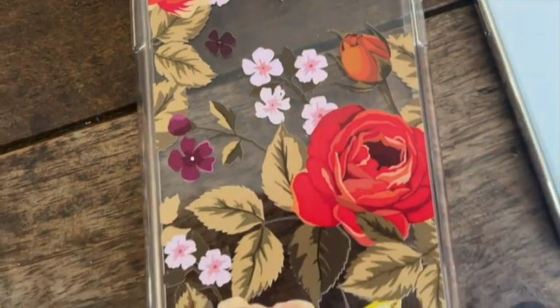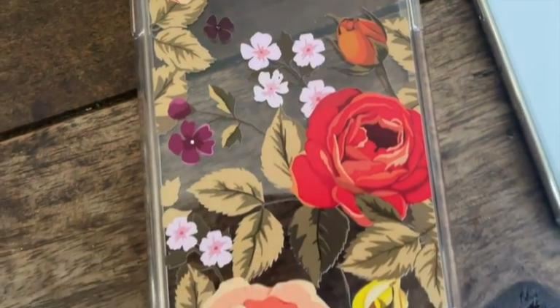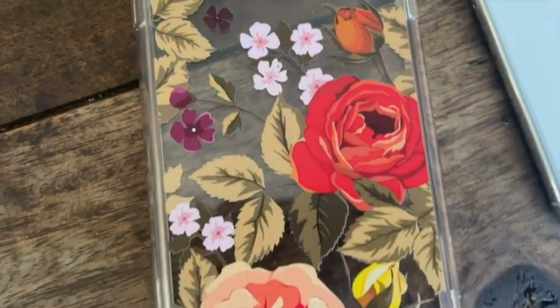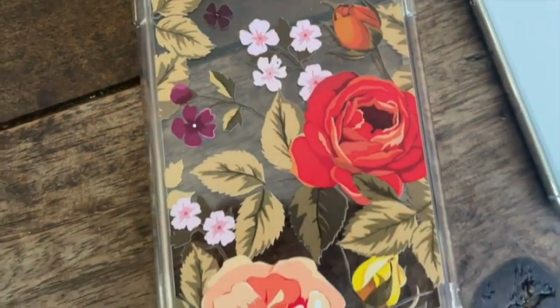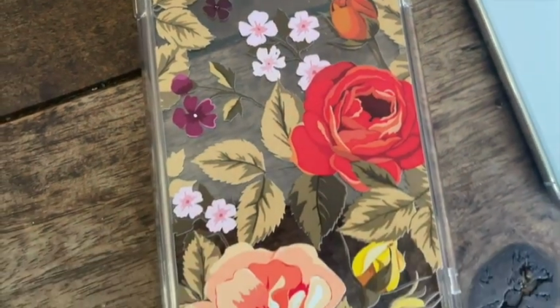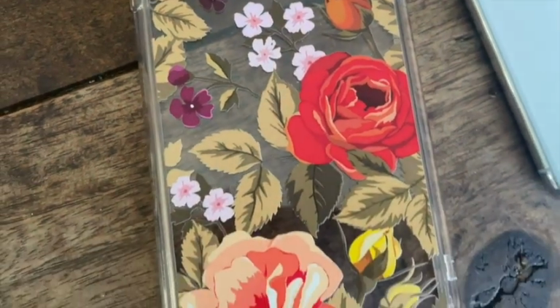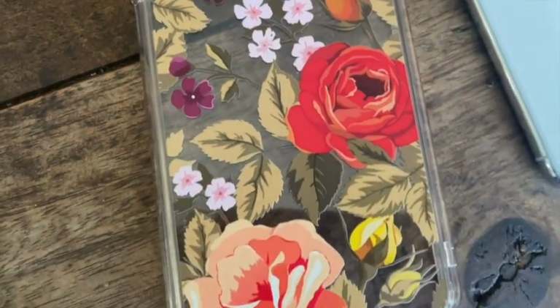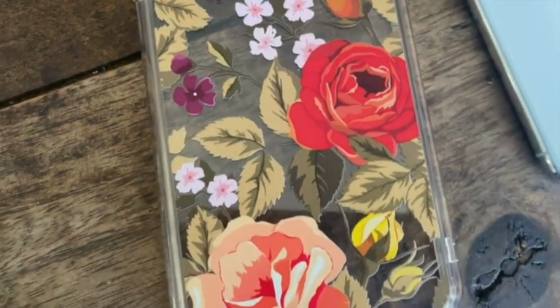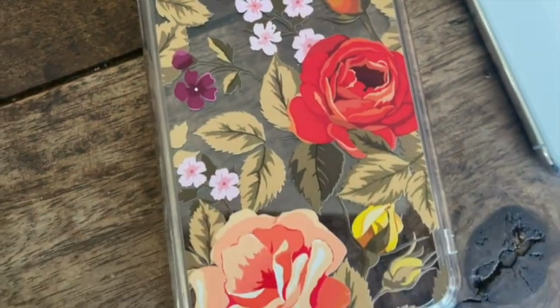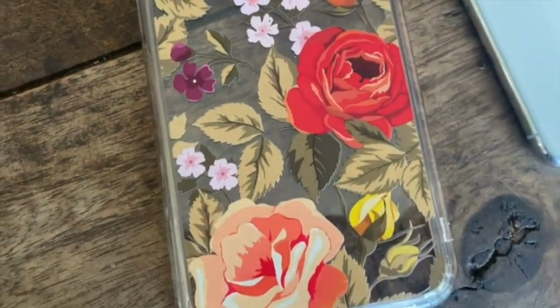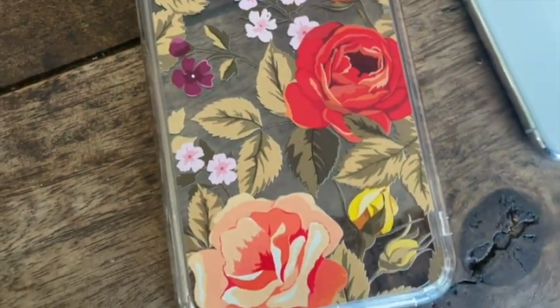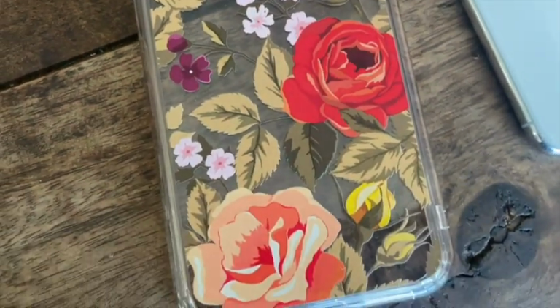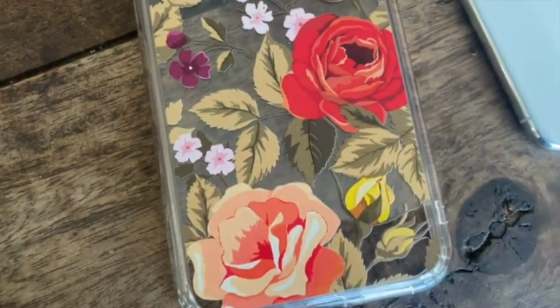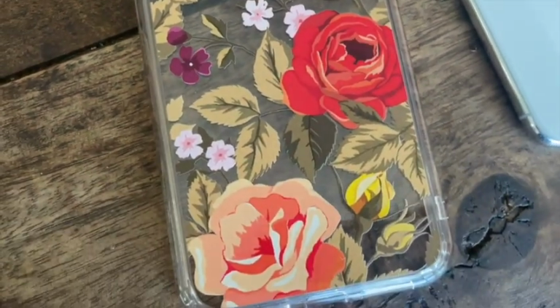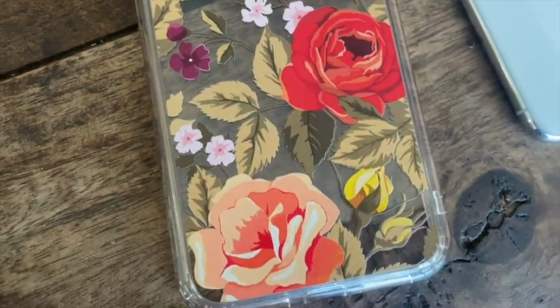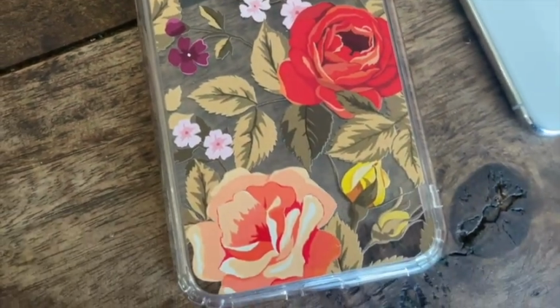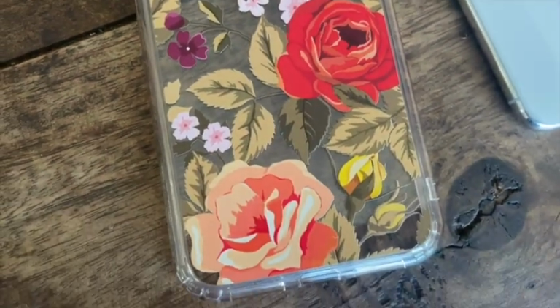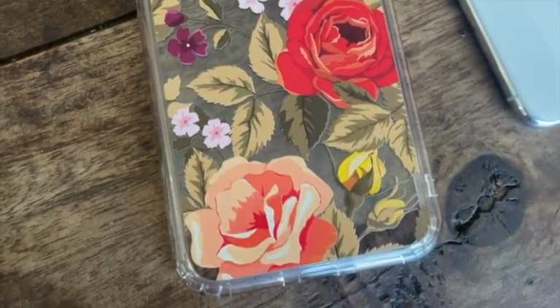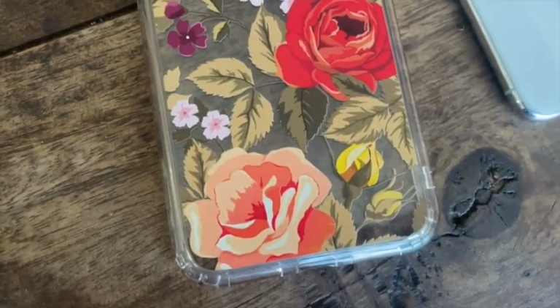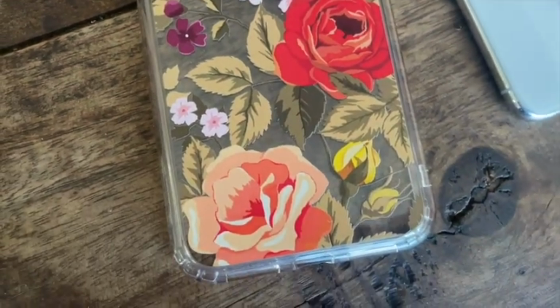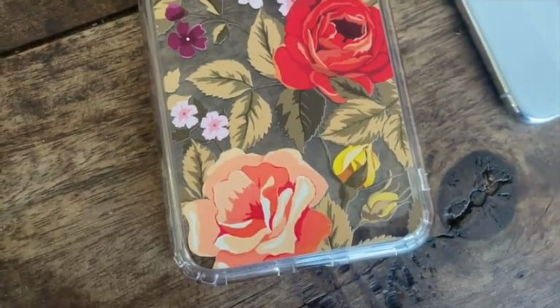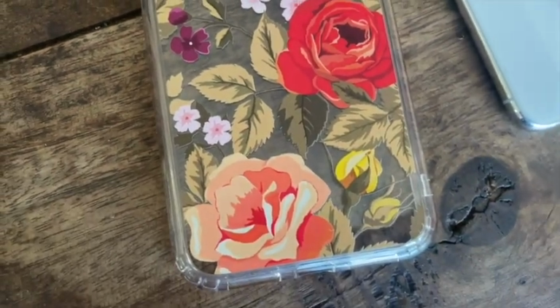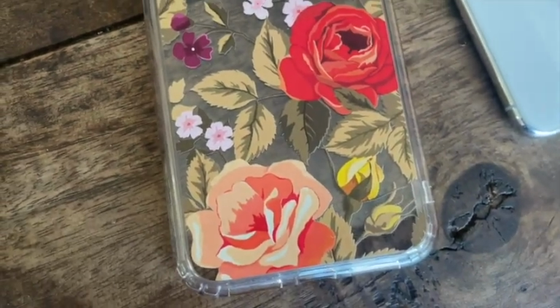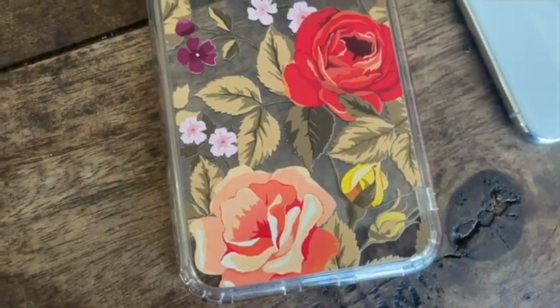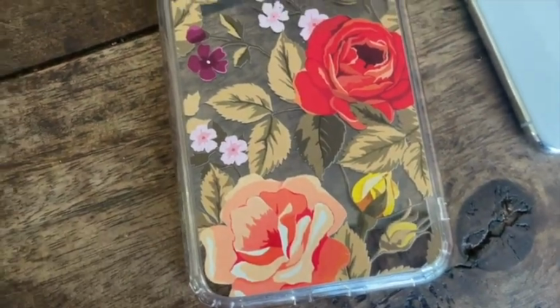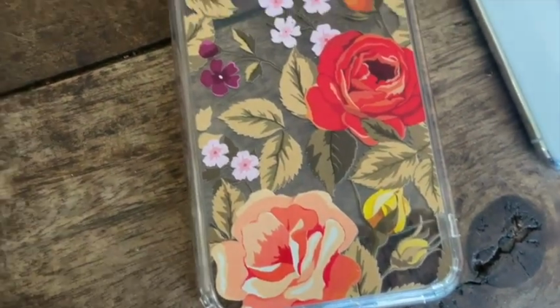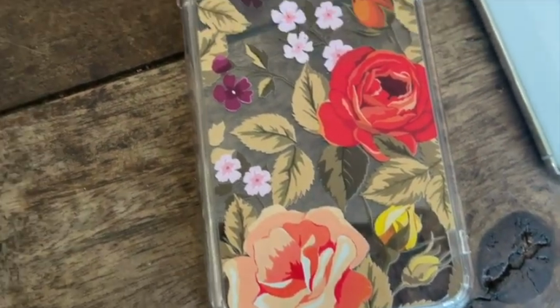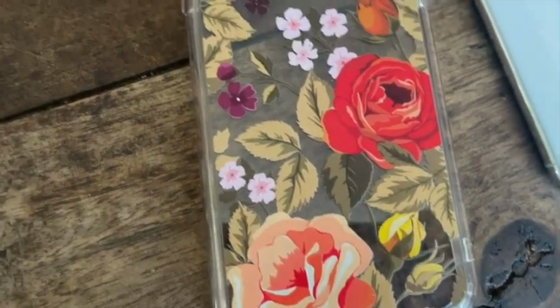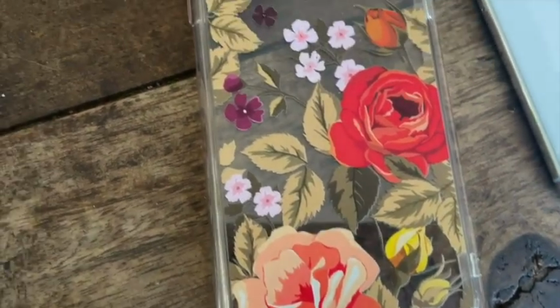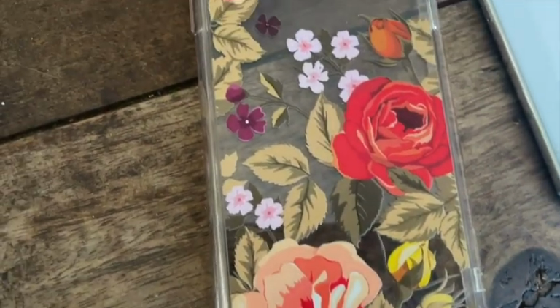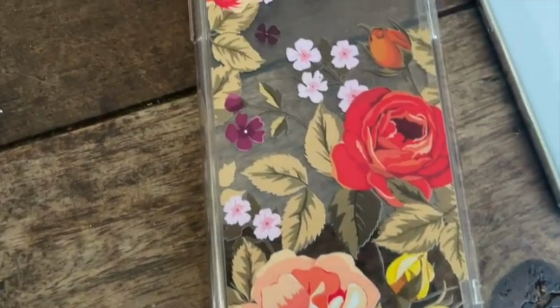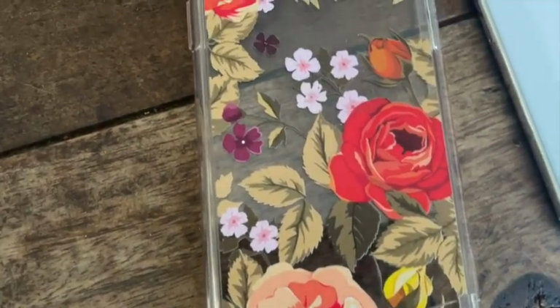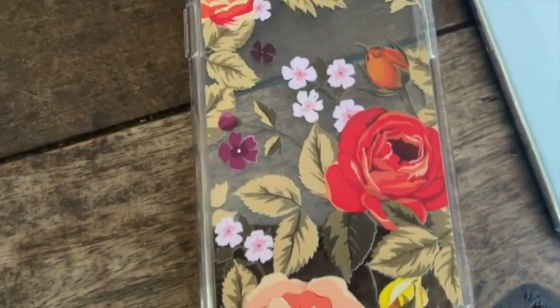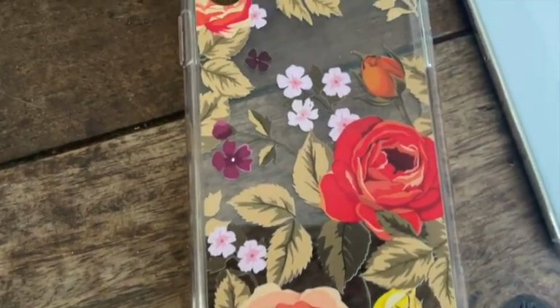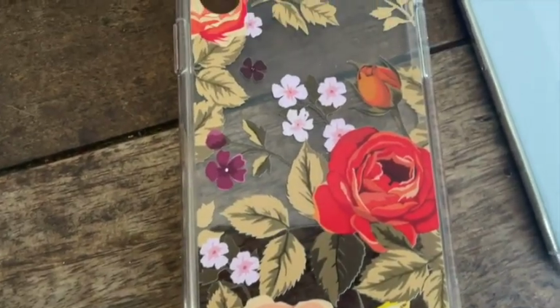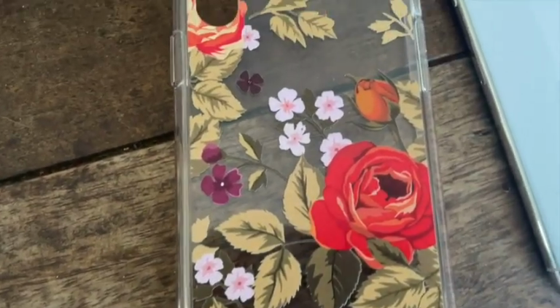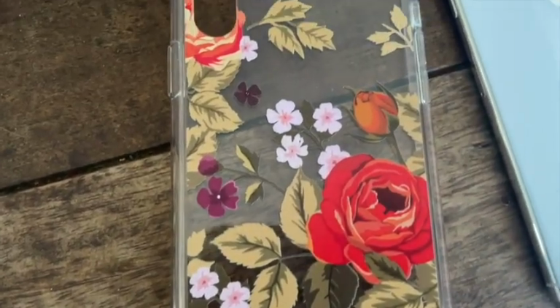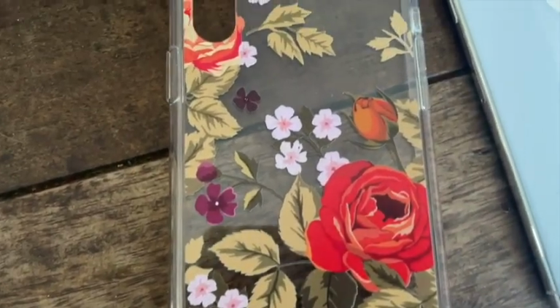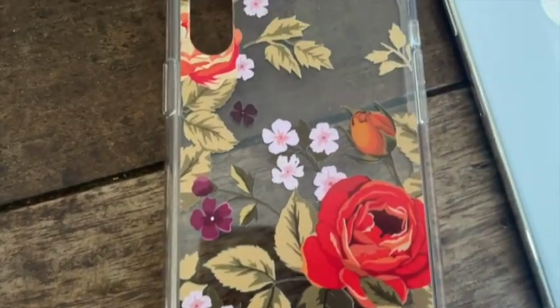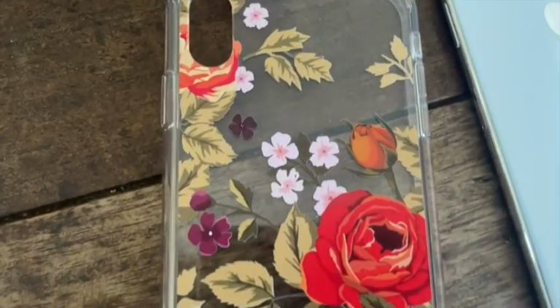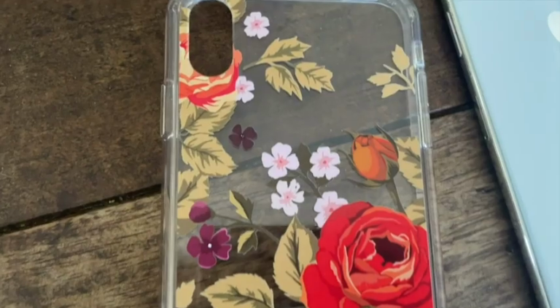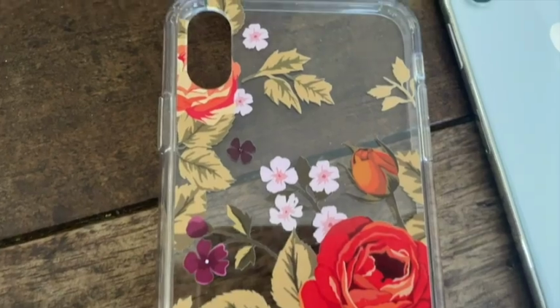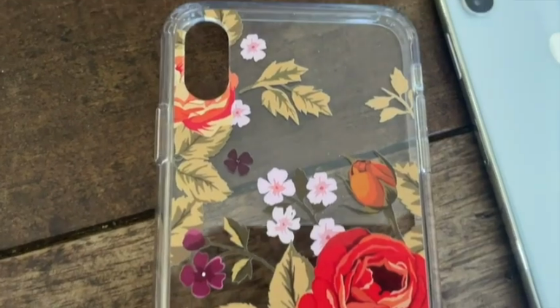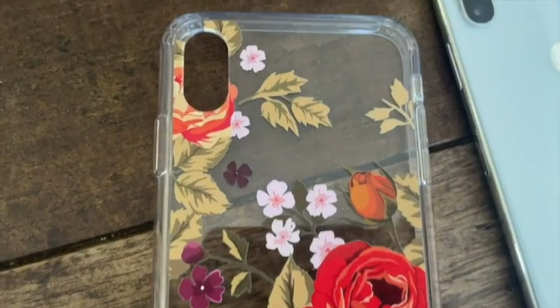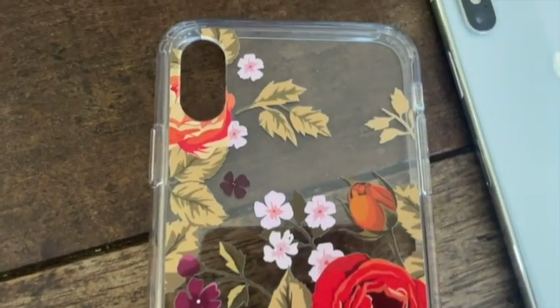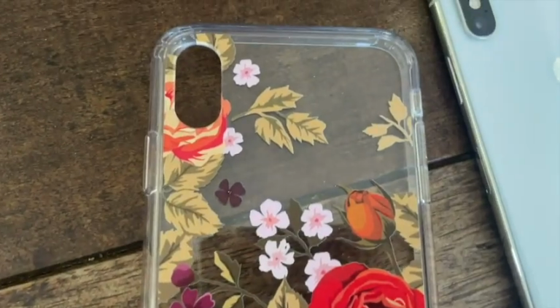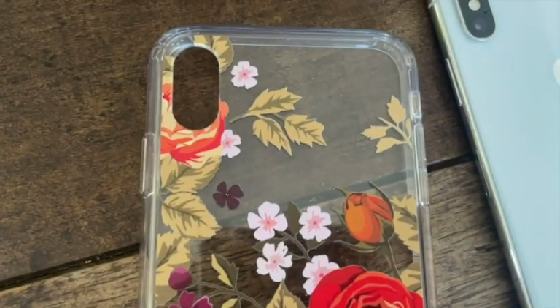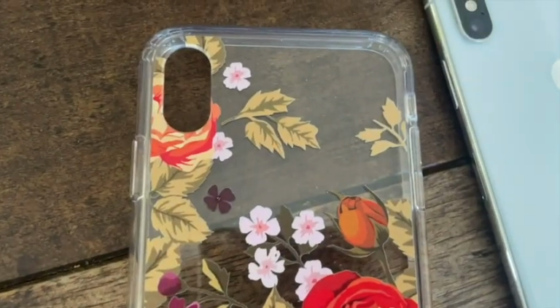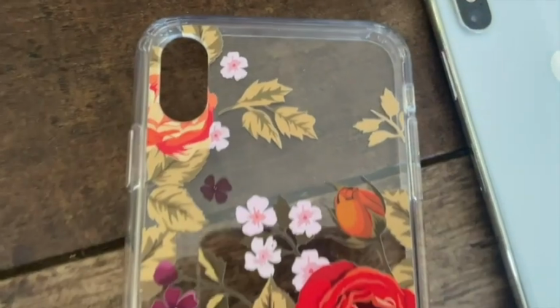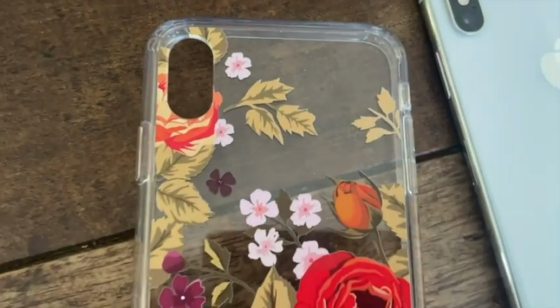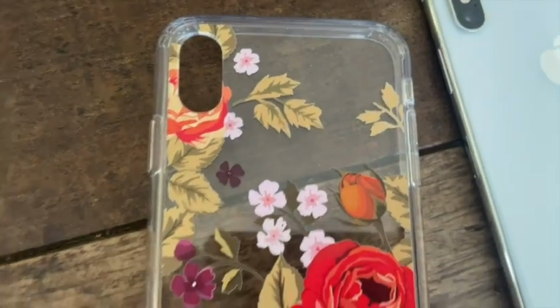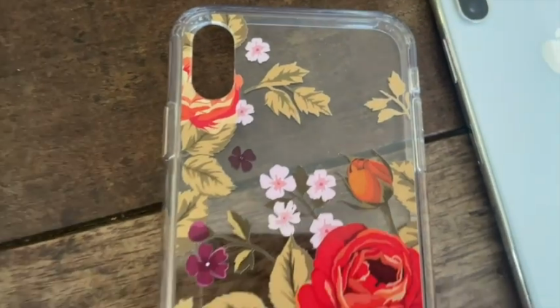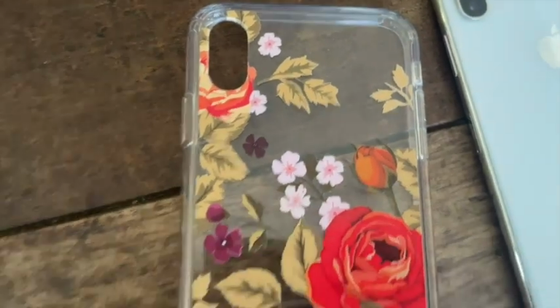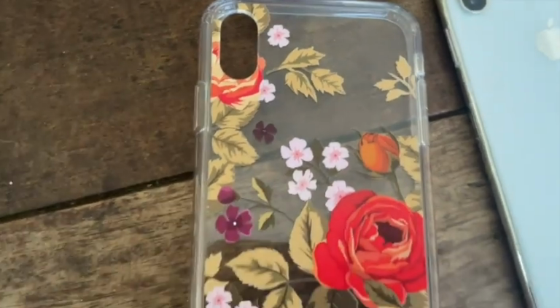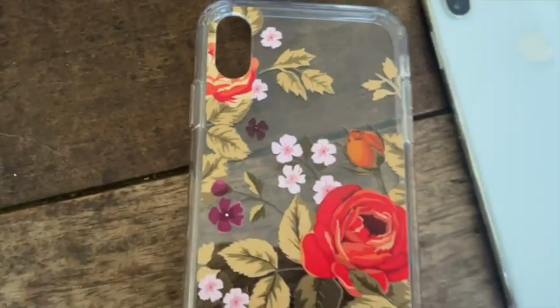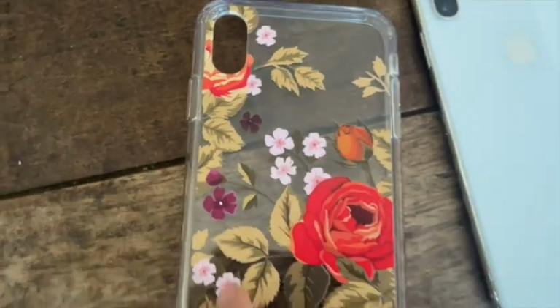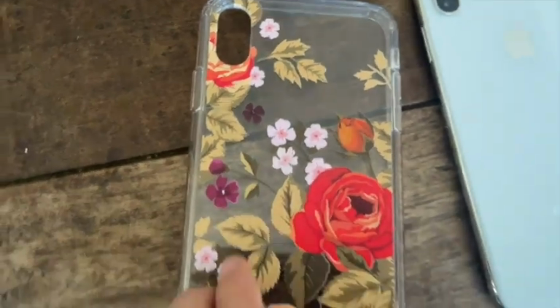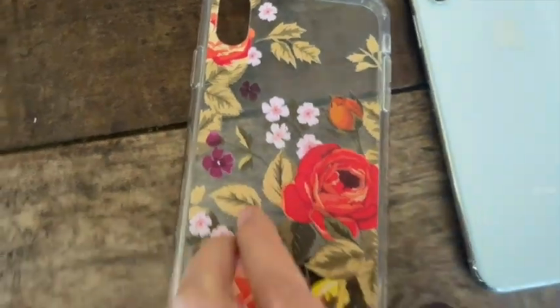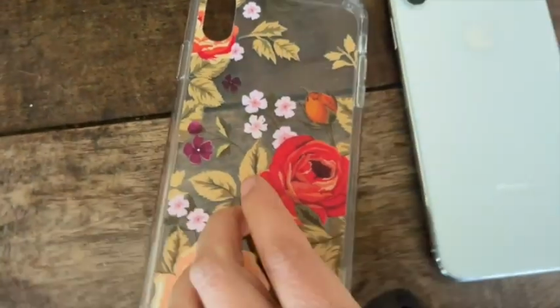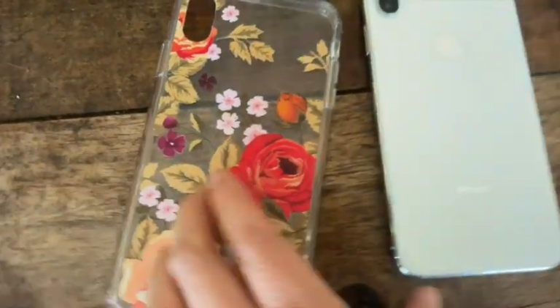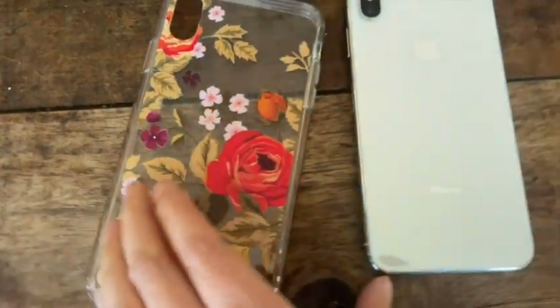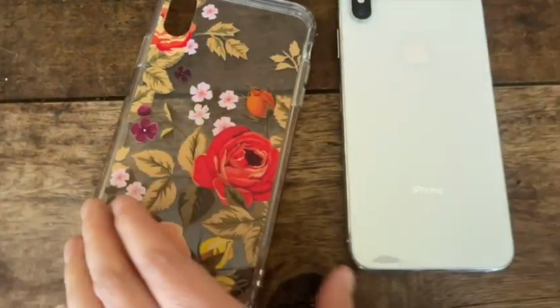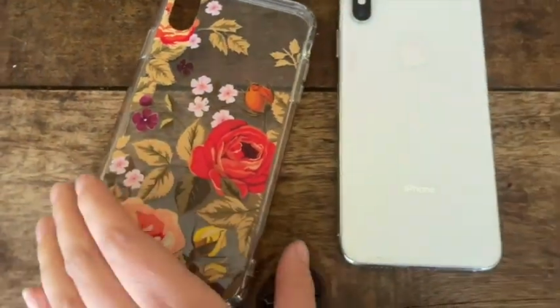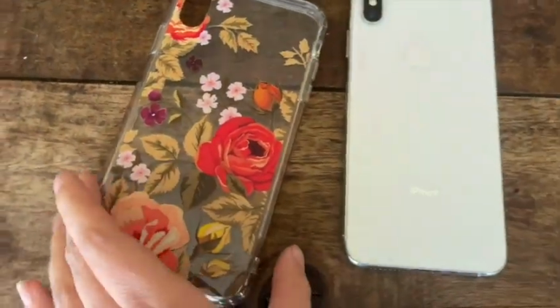I love the design, the pretty floral colors, and I really like that it's a sturdy case so it's easy to put on.